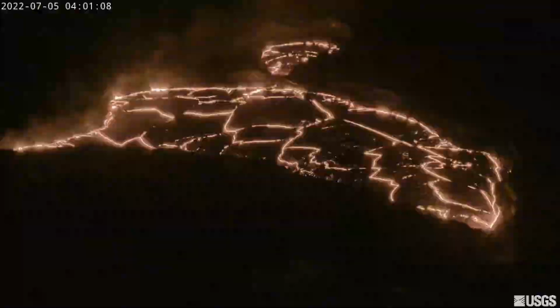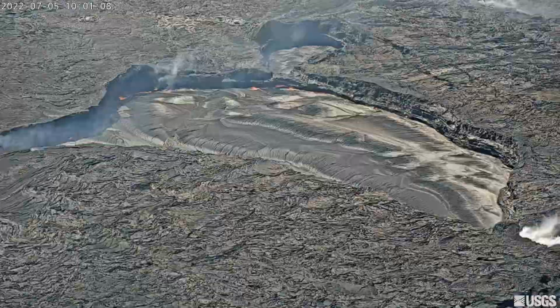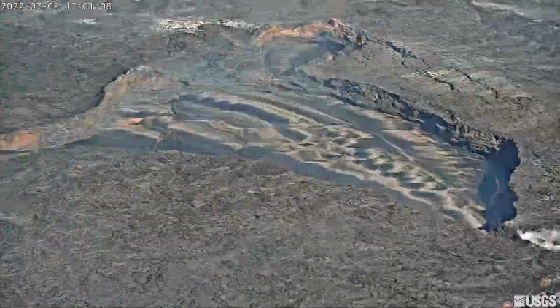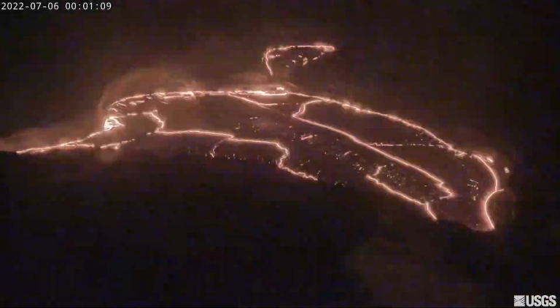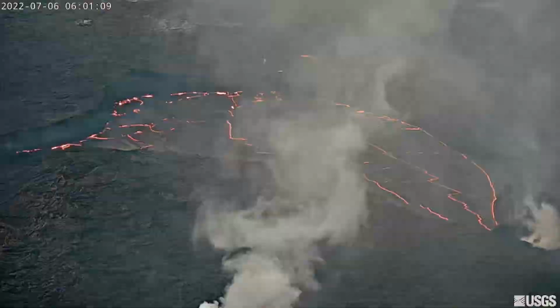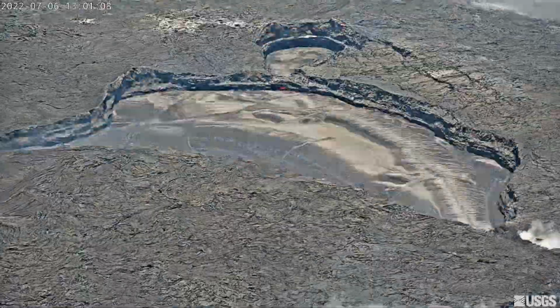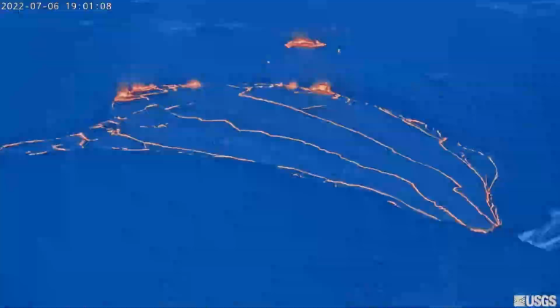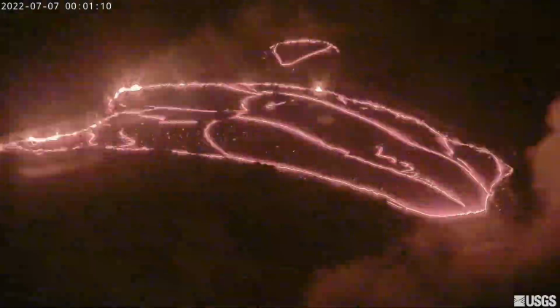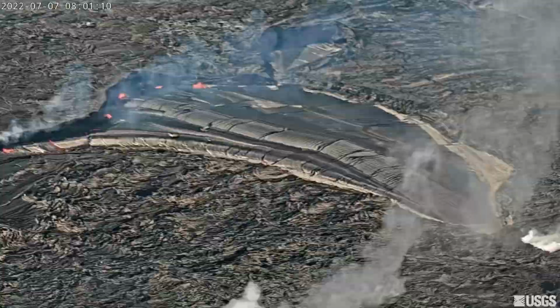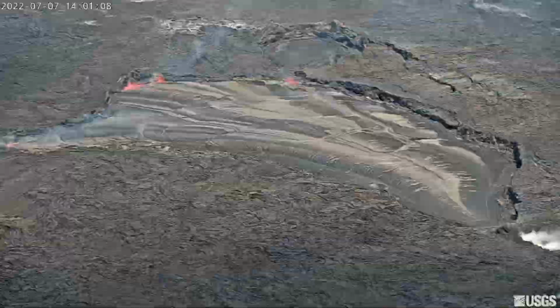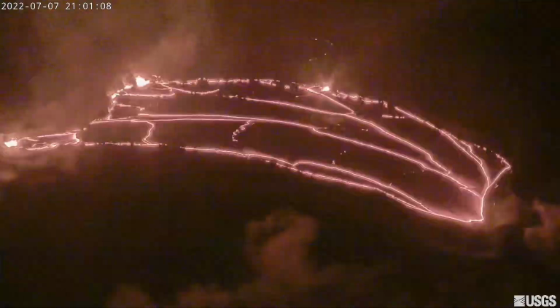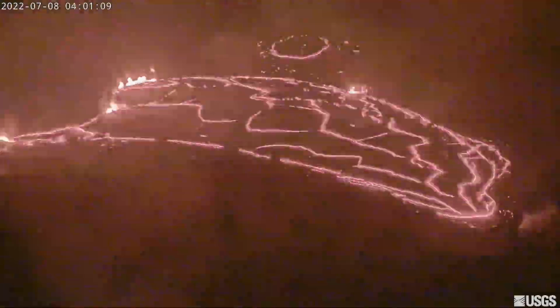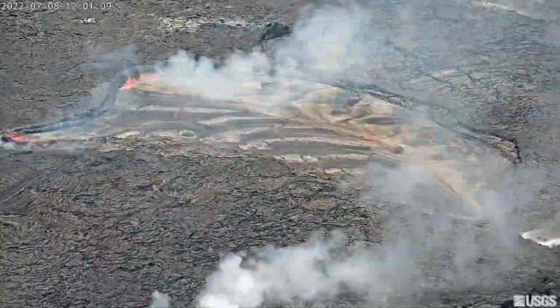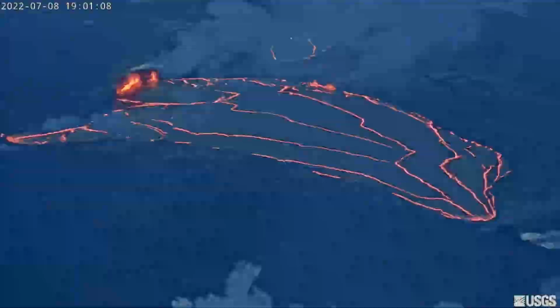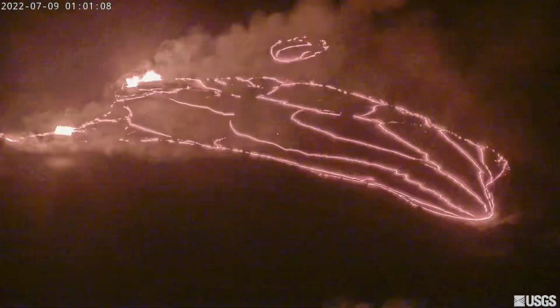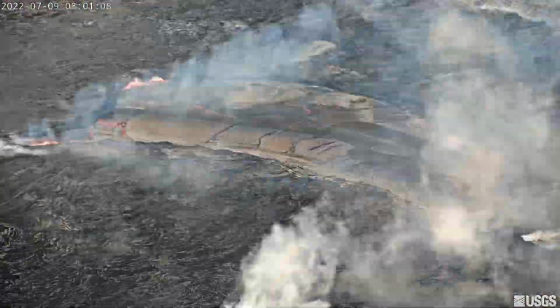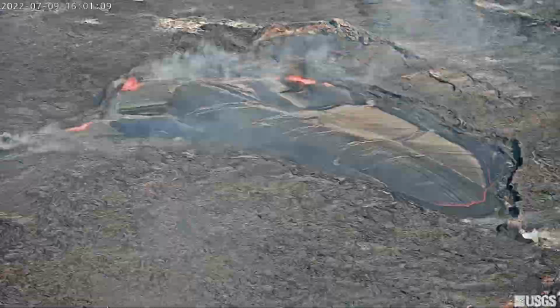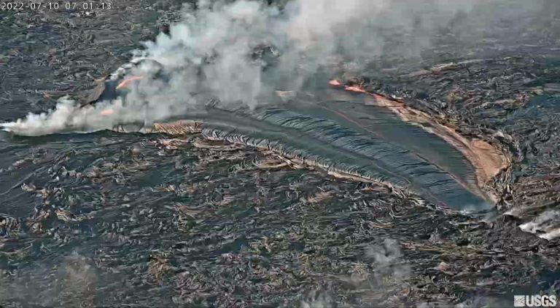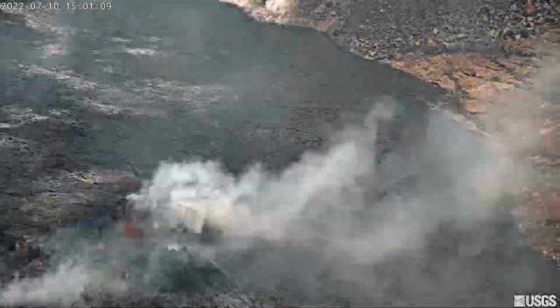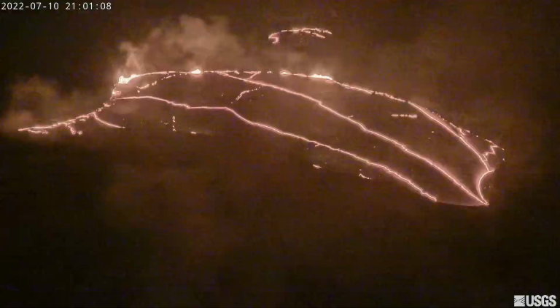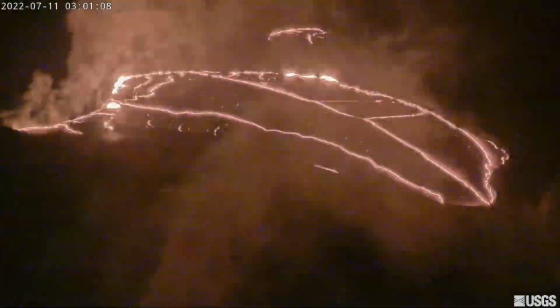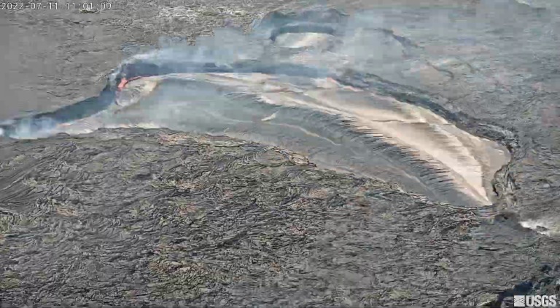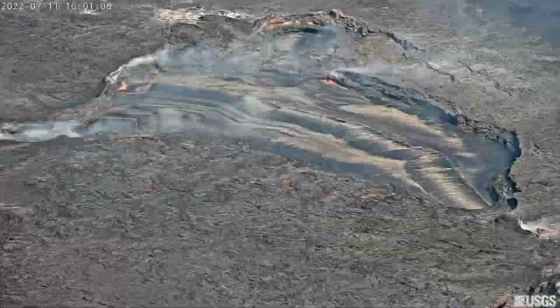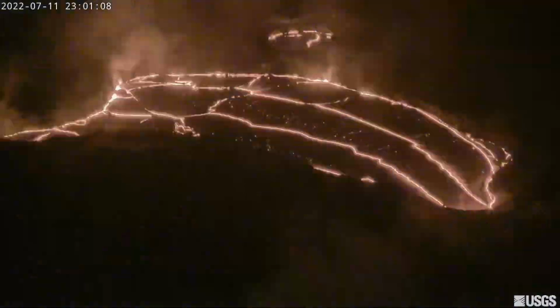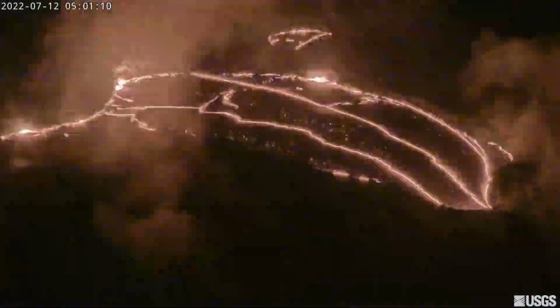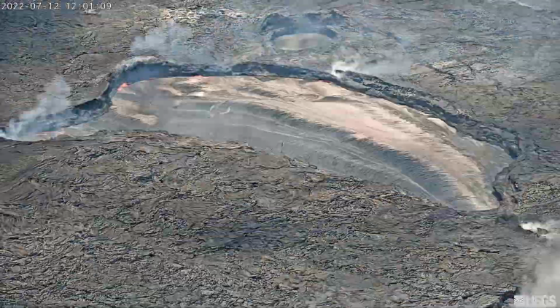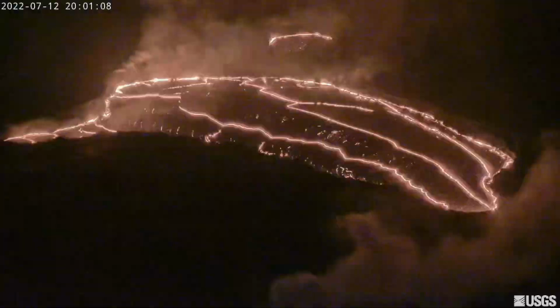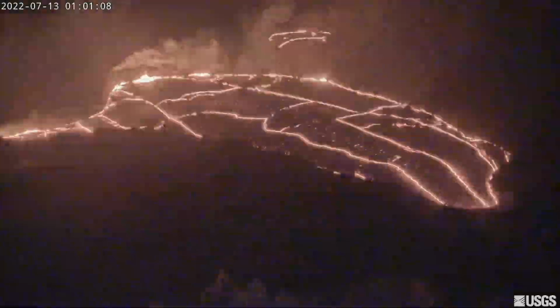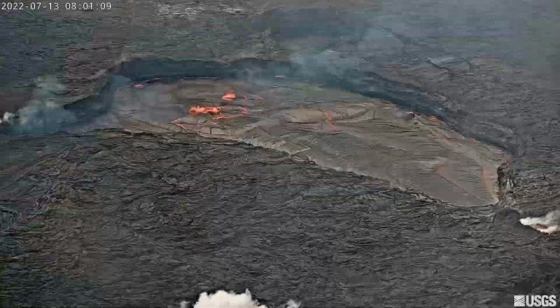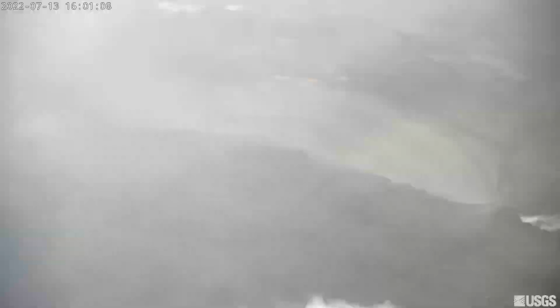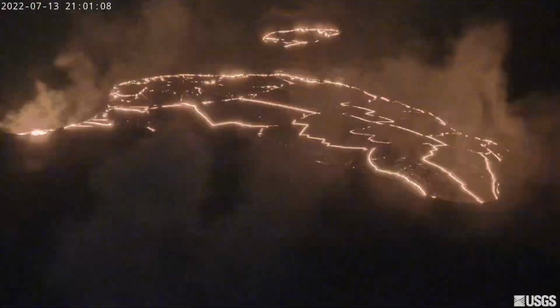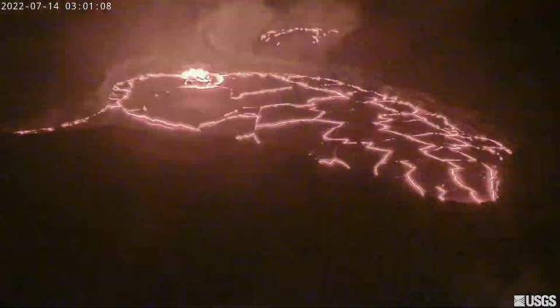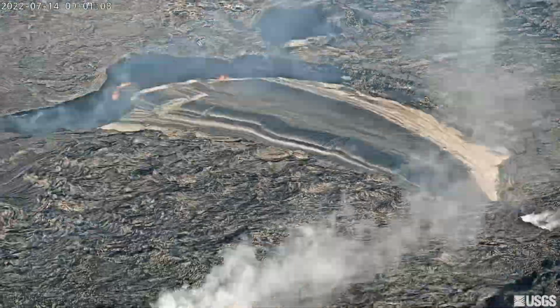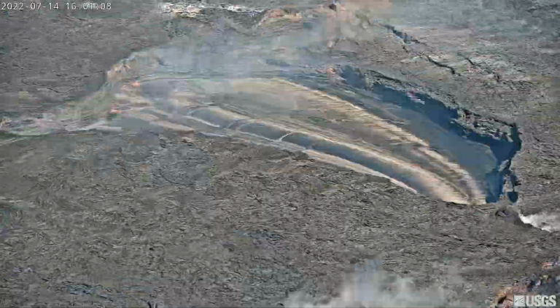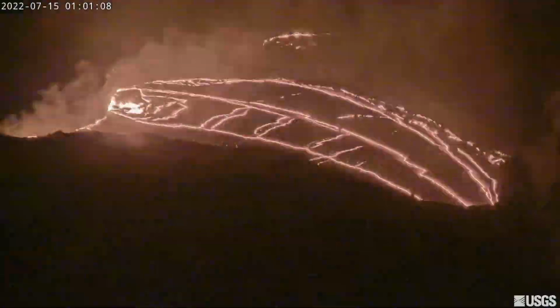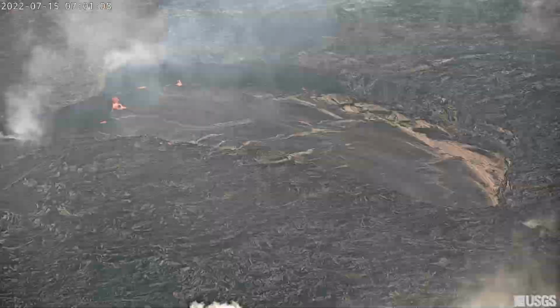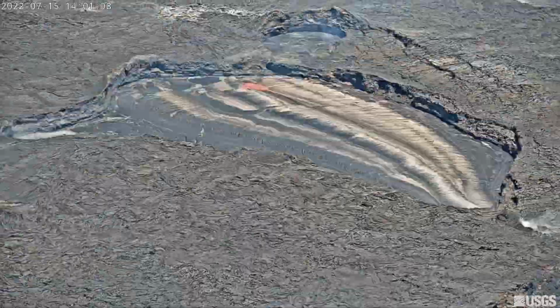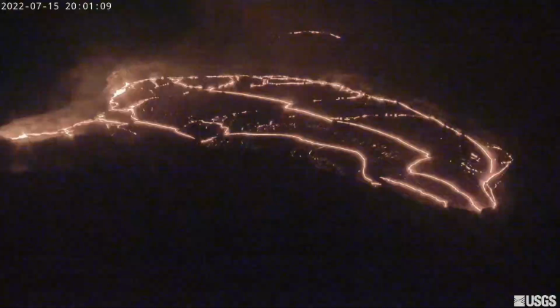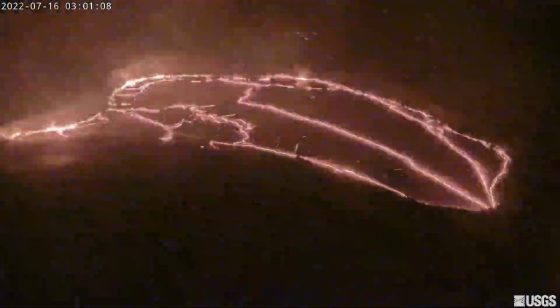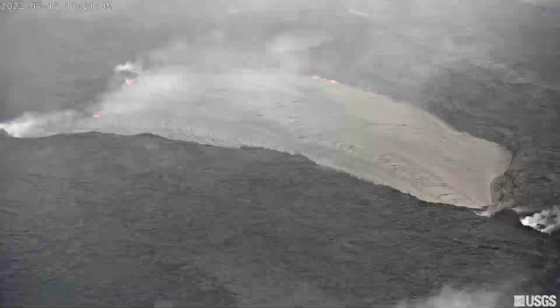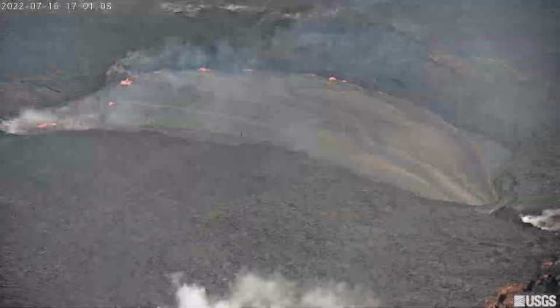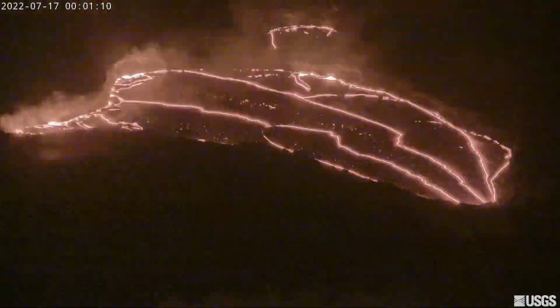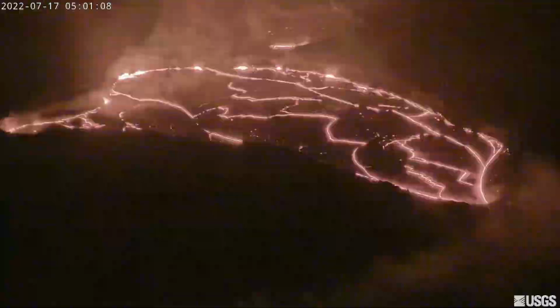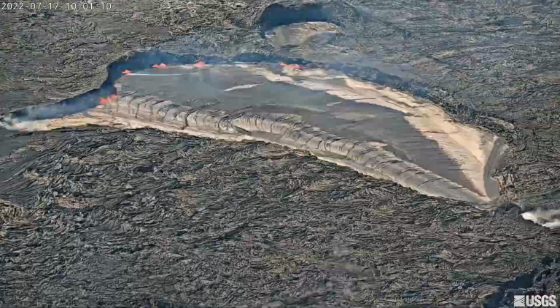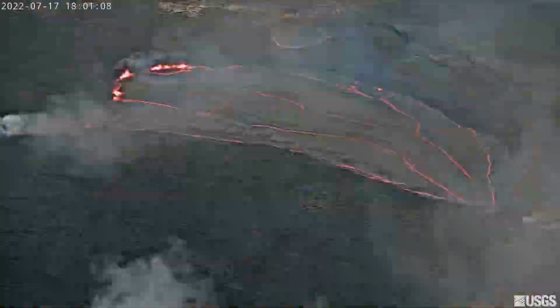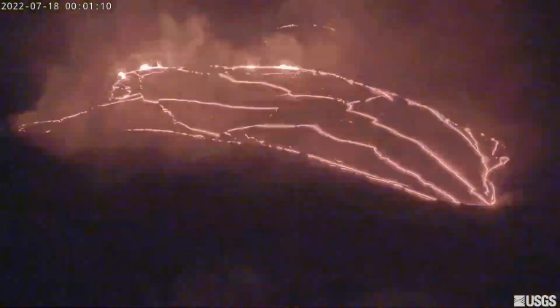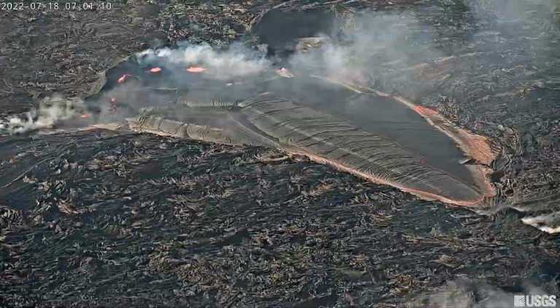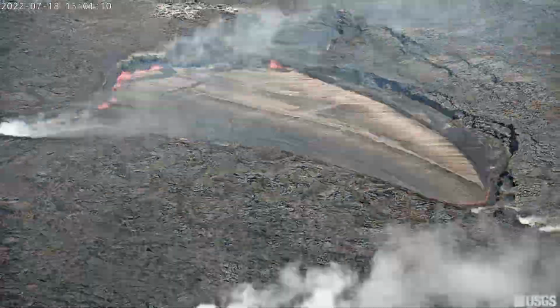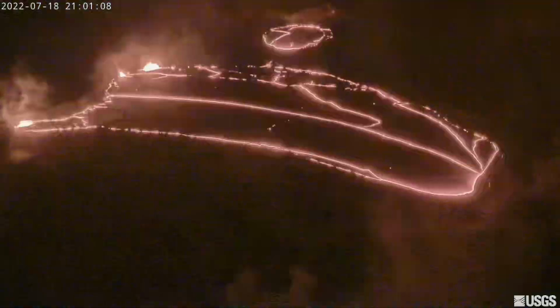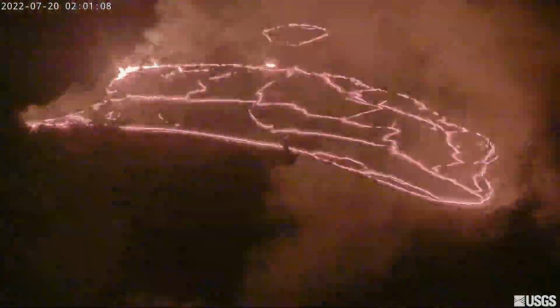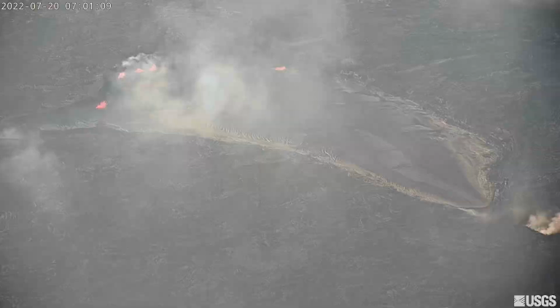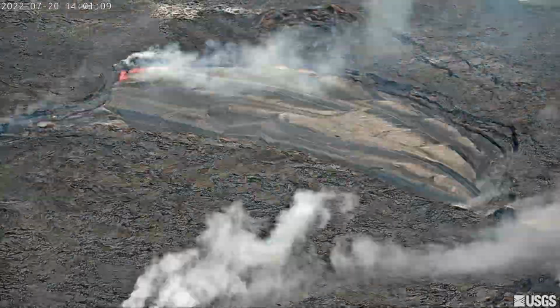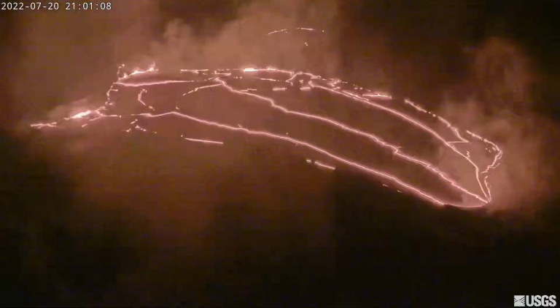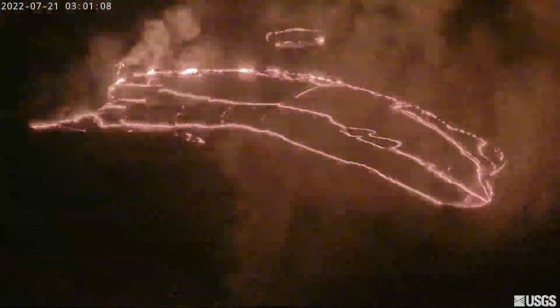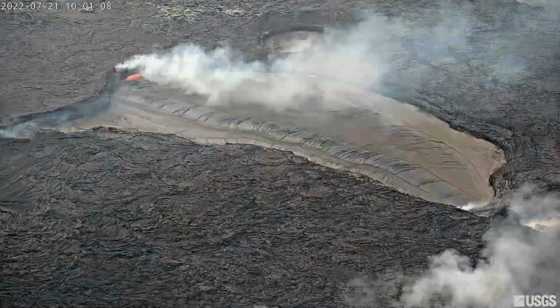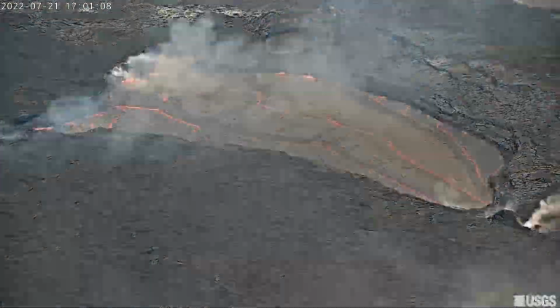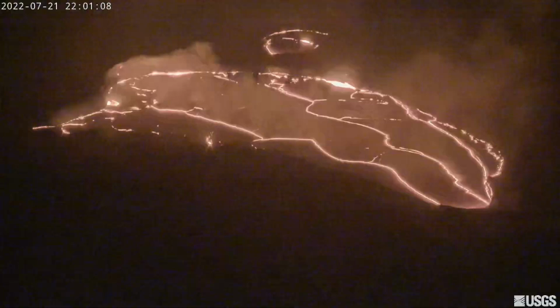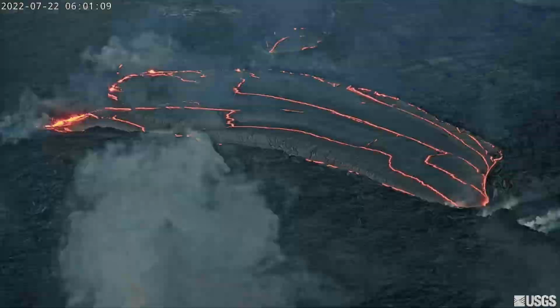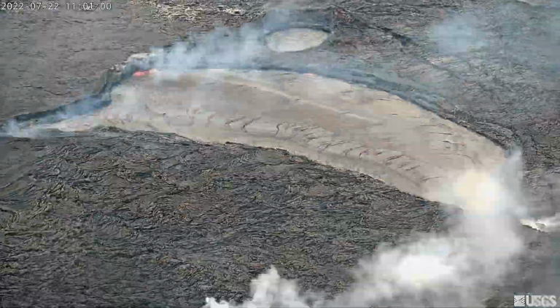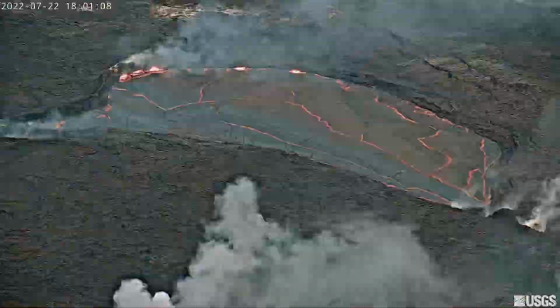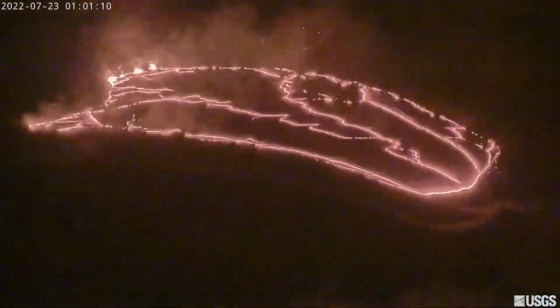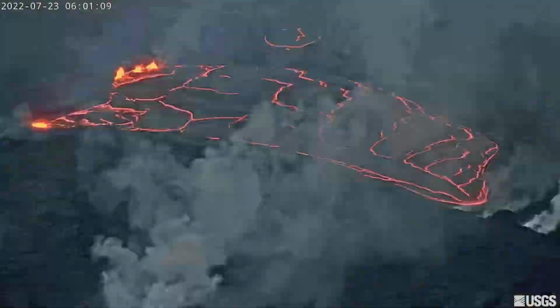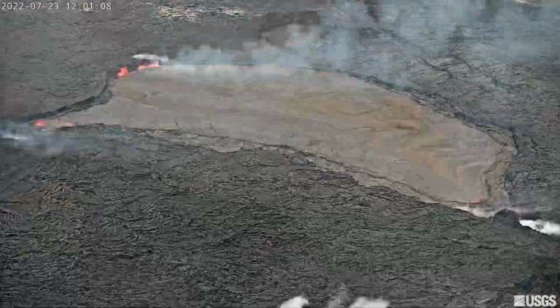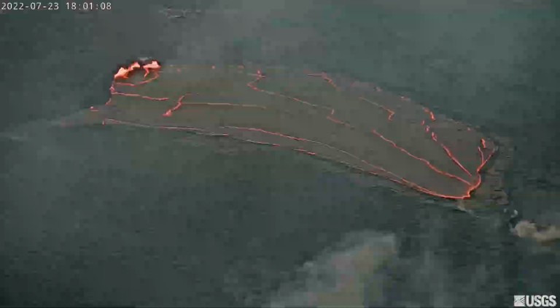Also, if you notice, the small lava pond at the very top is completely sealed off from the primary lava pond.